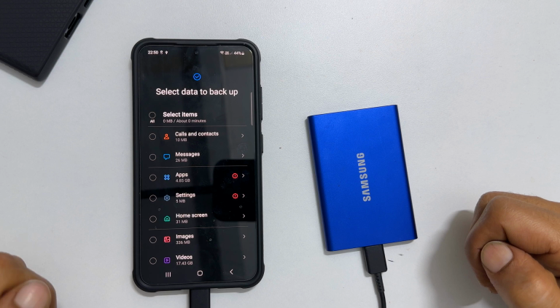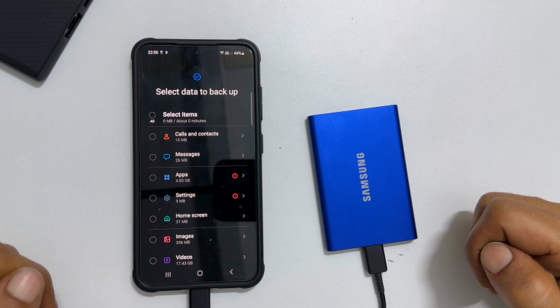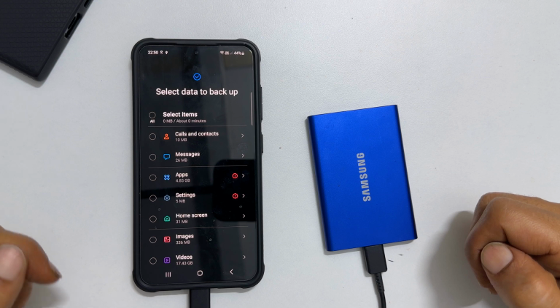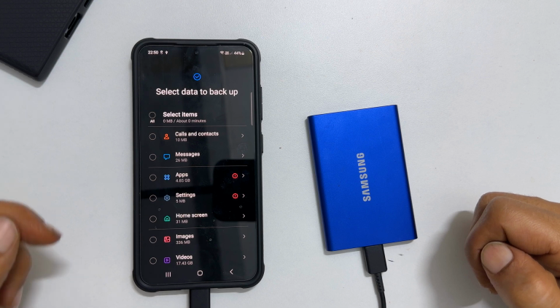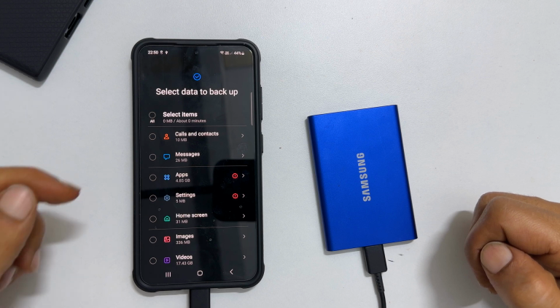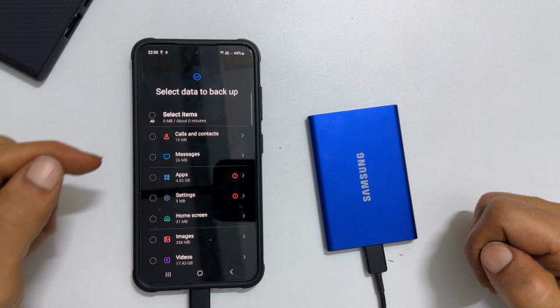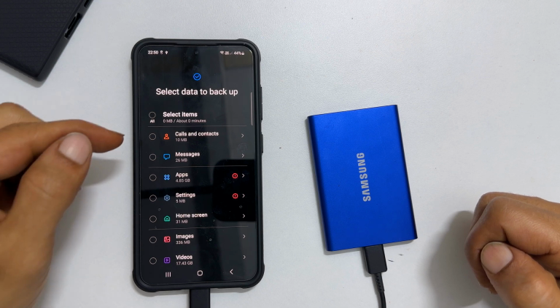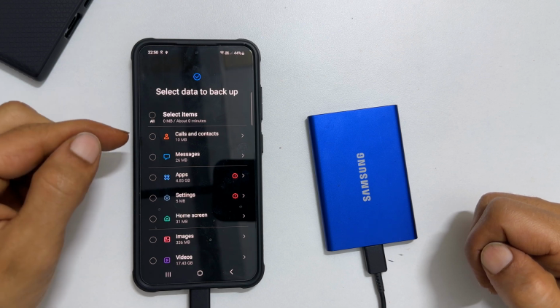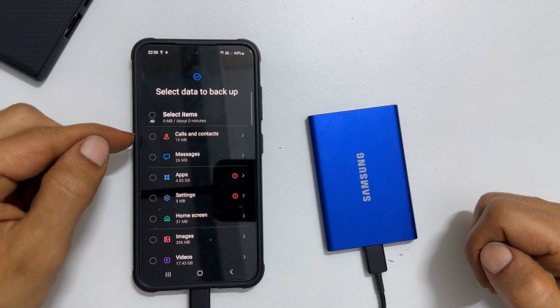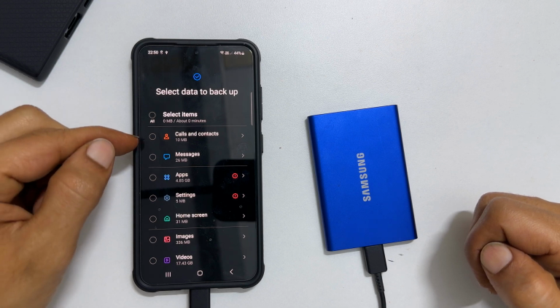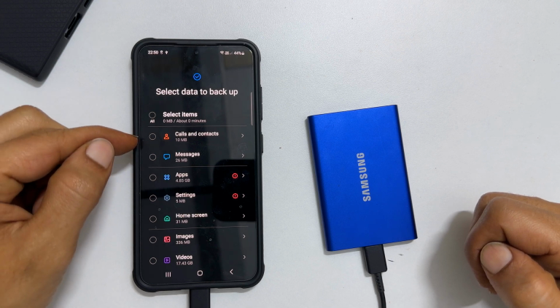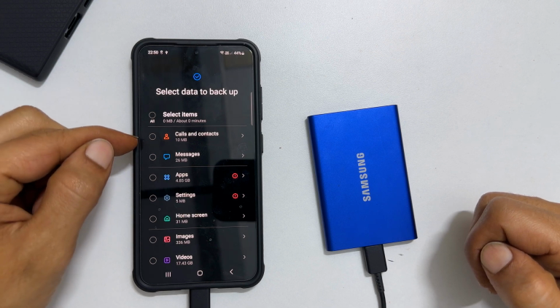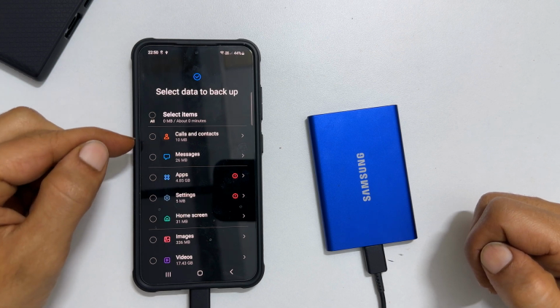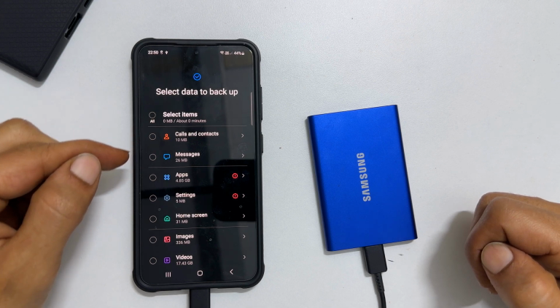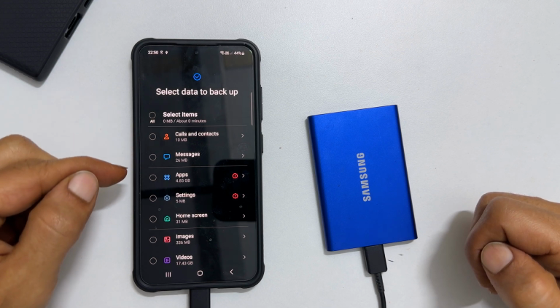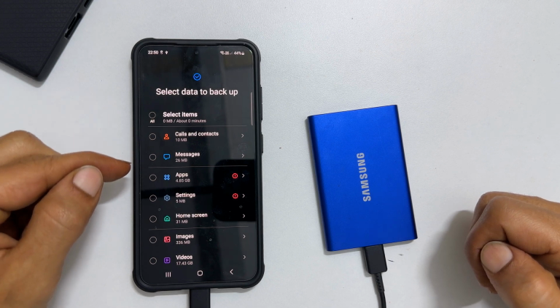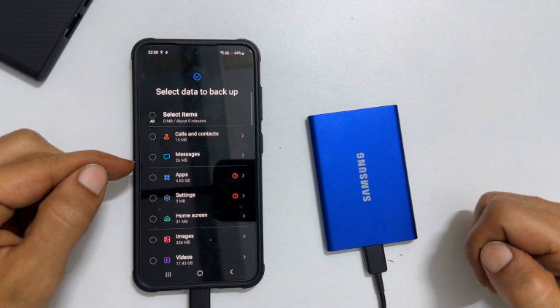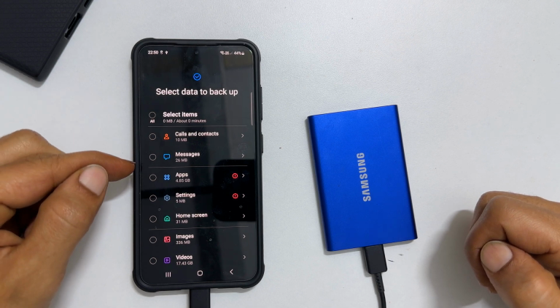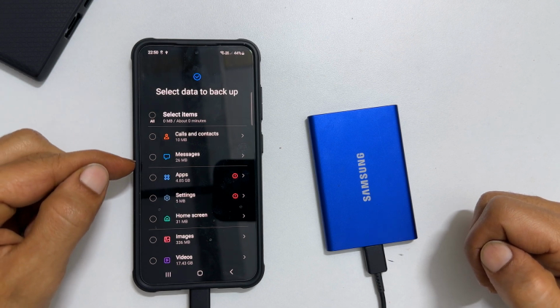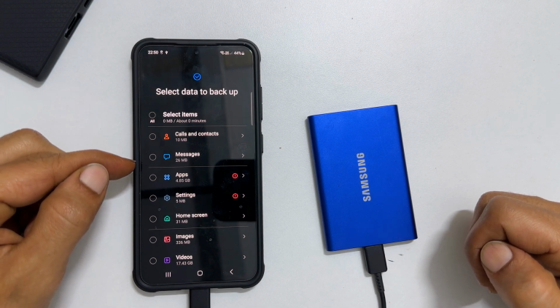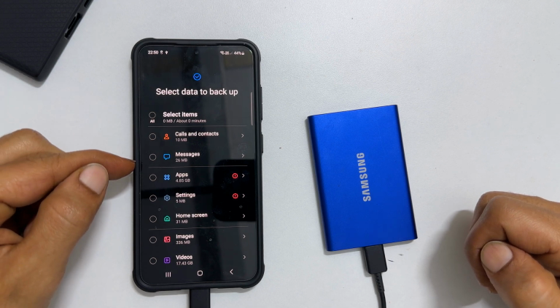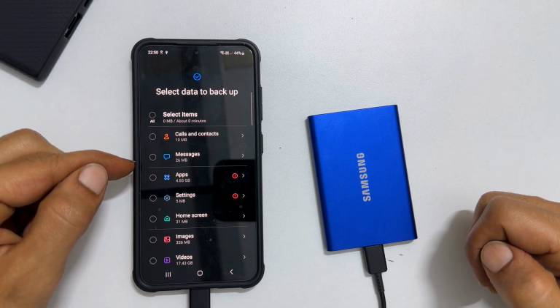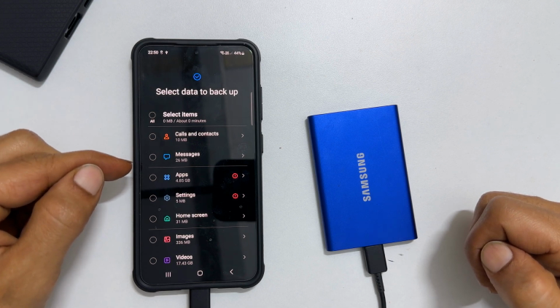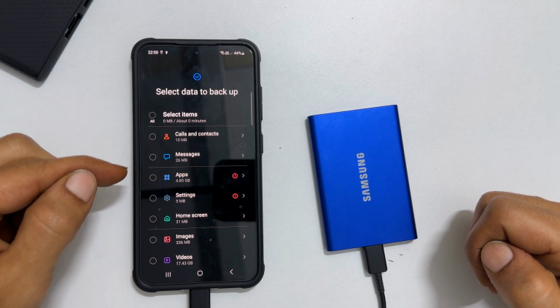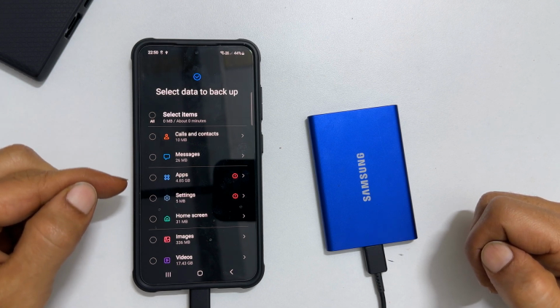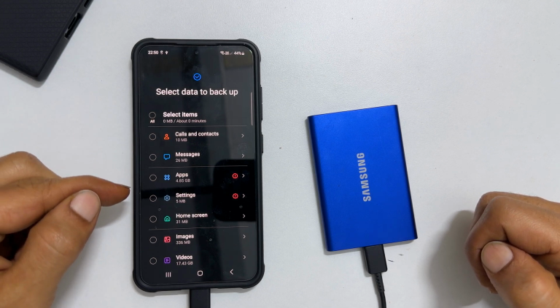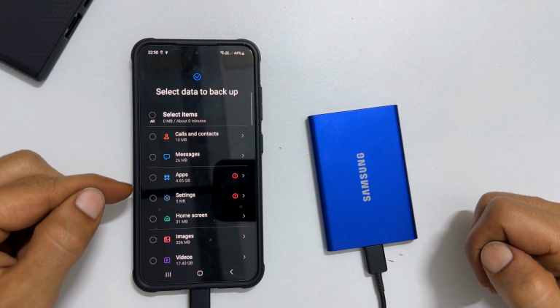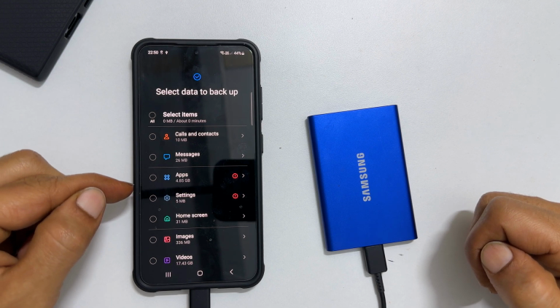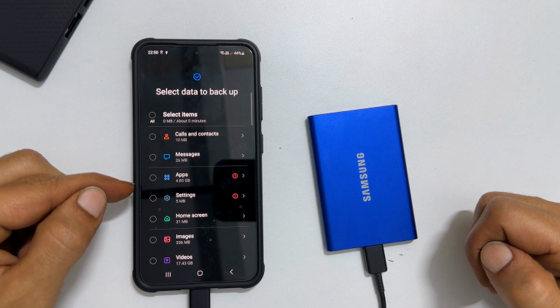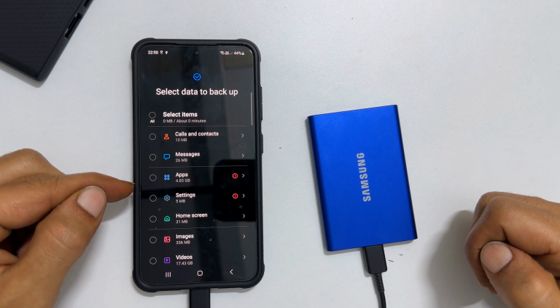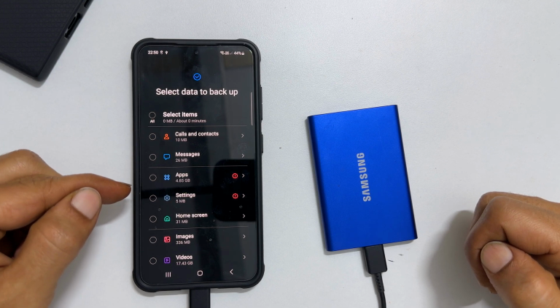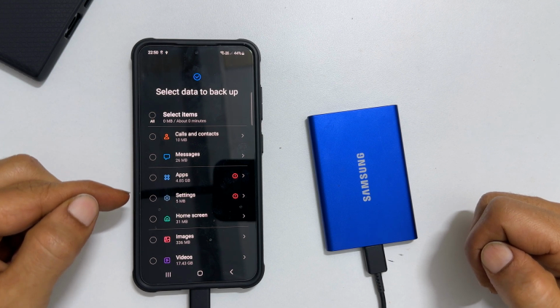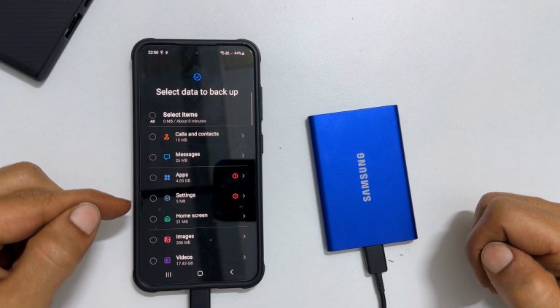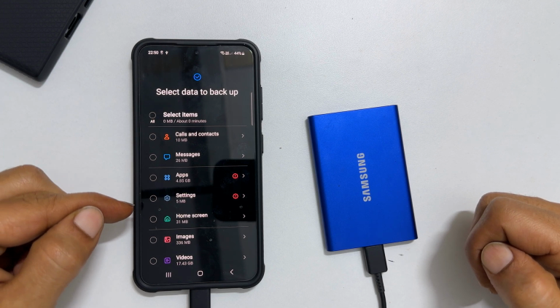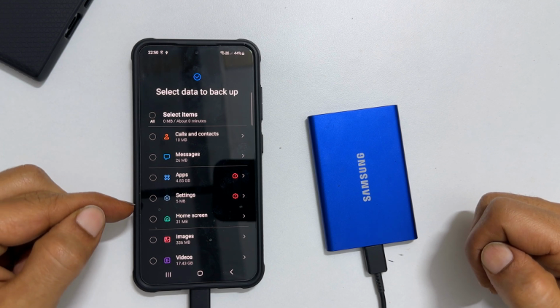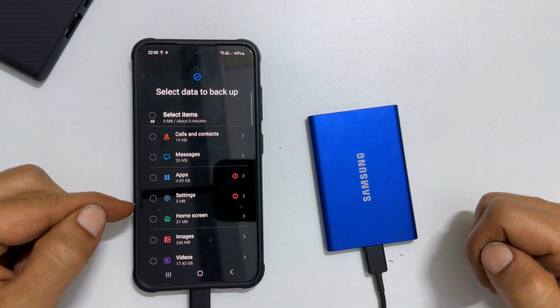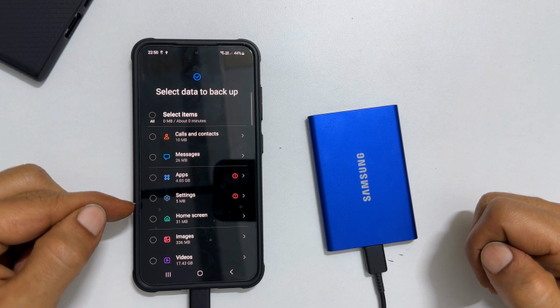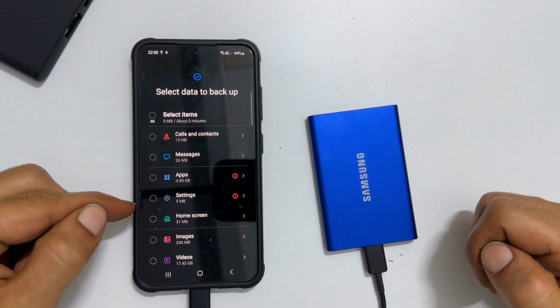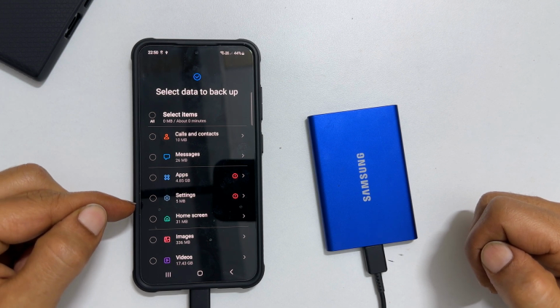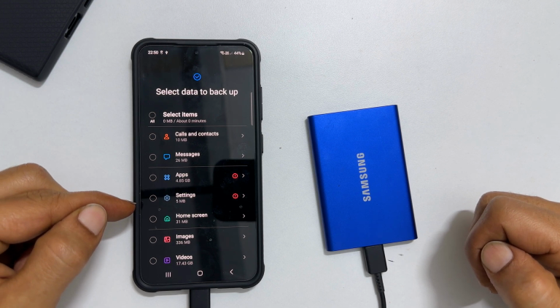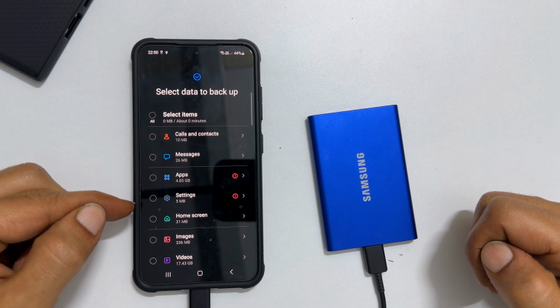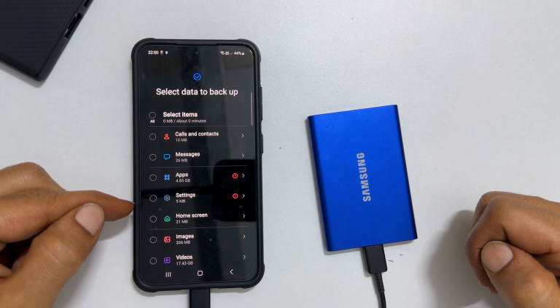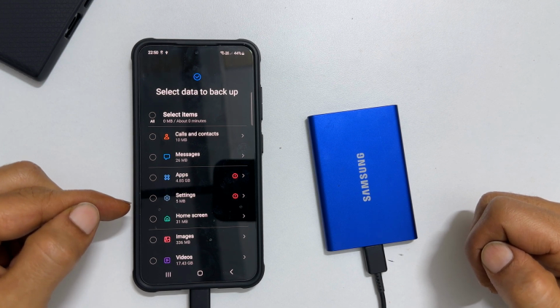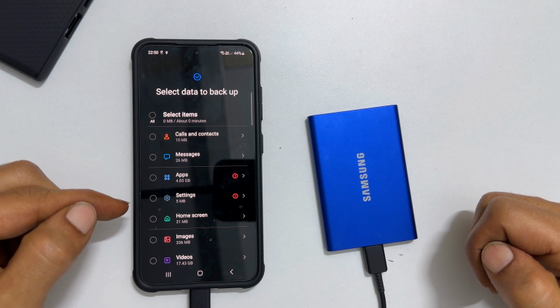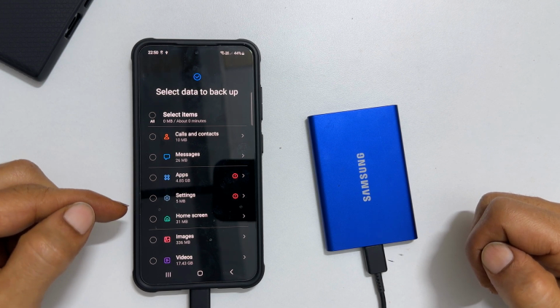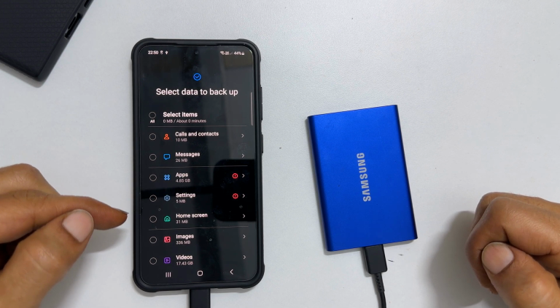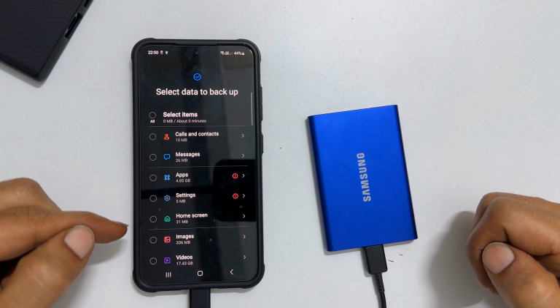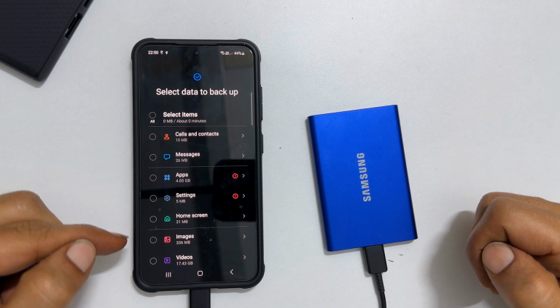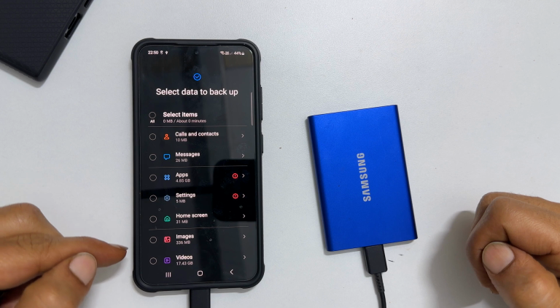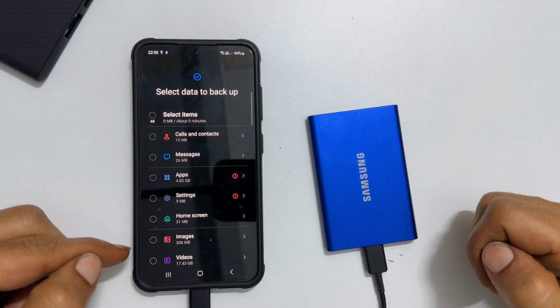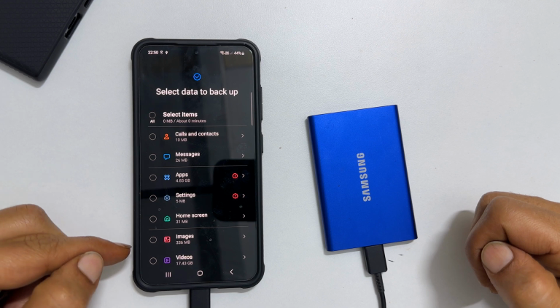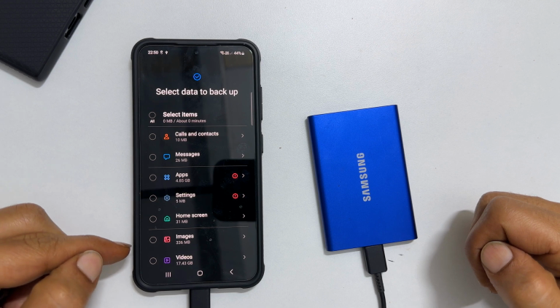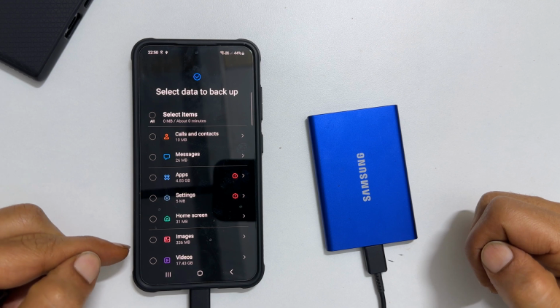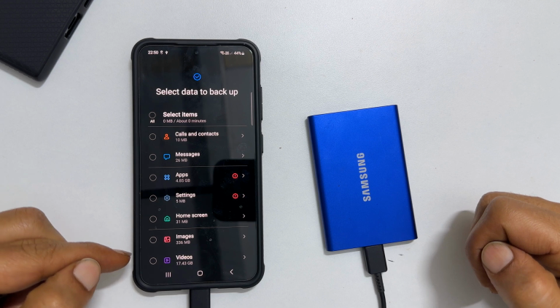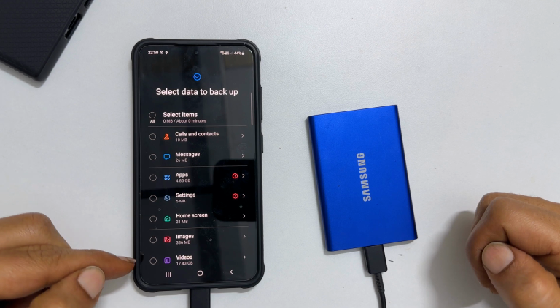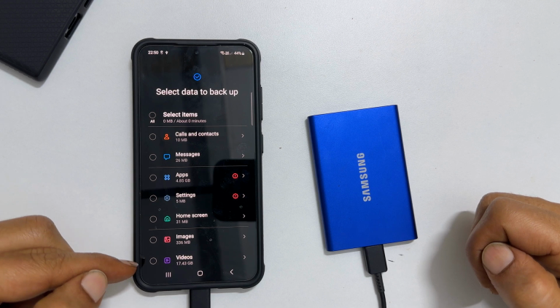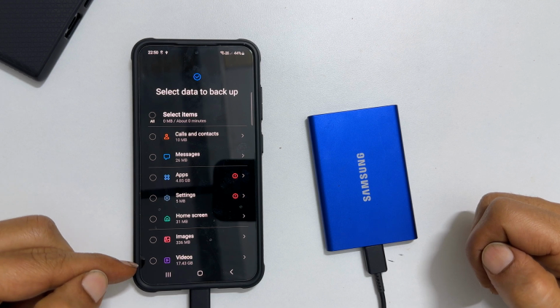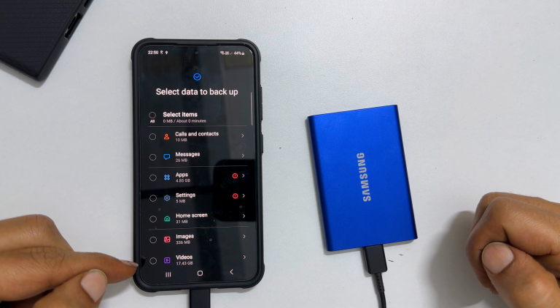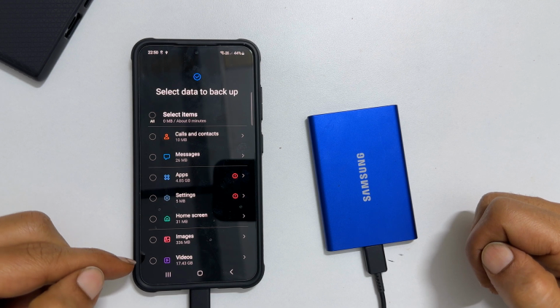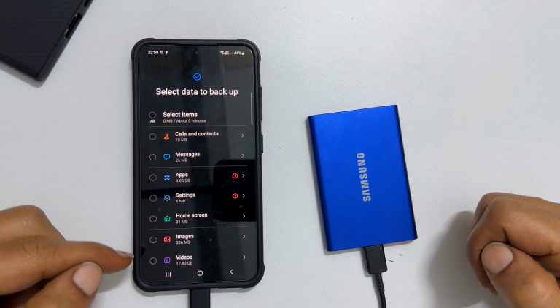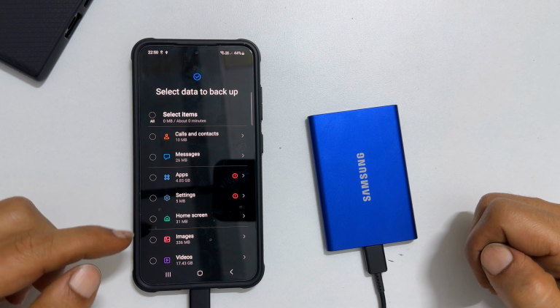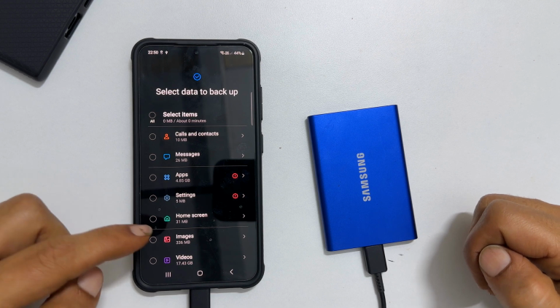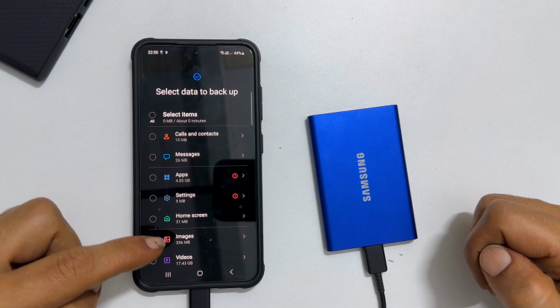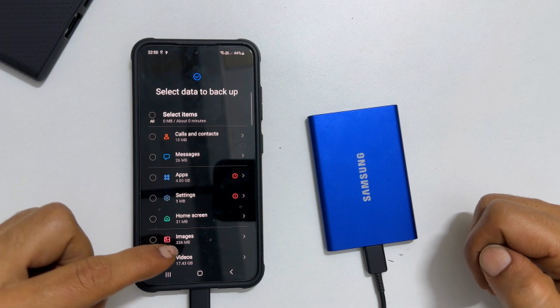The custom backup covers: calls and contacts, messages, apps, settings, images, videos, and more.